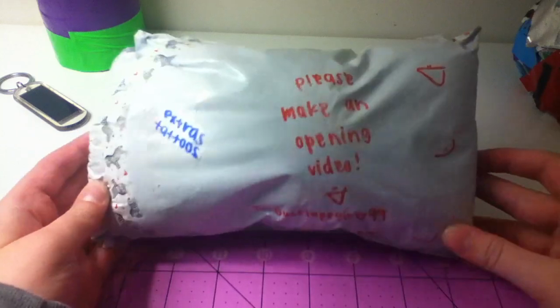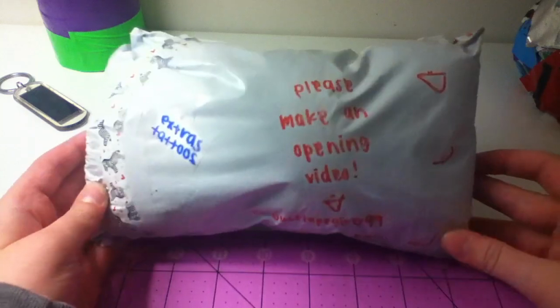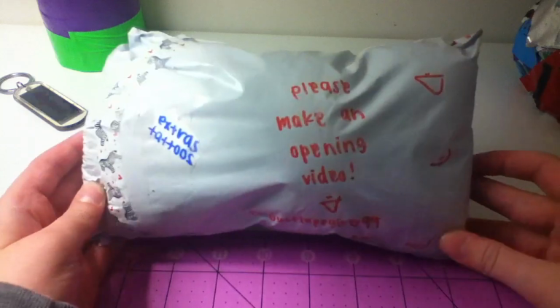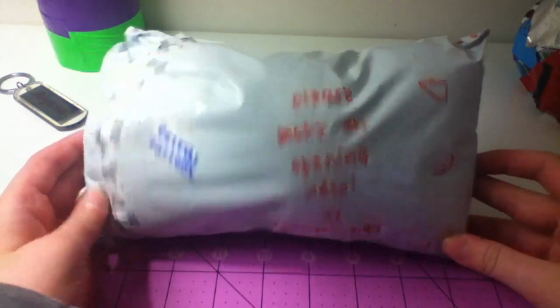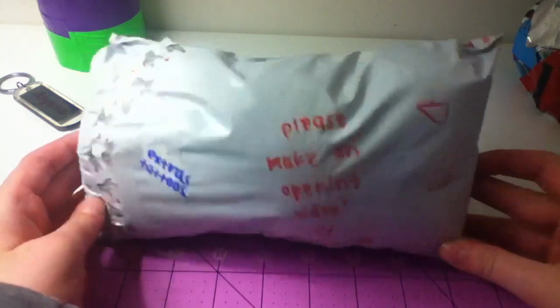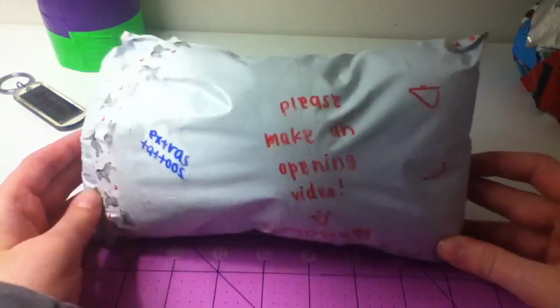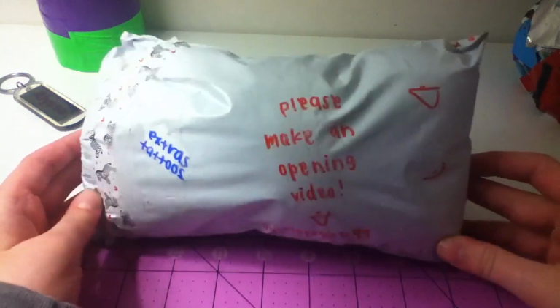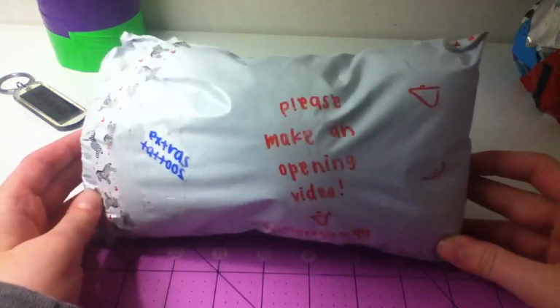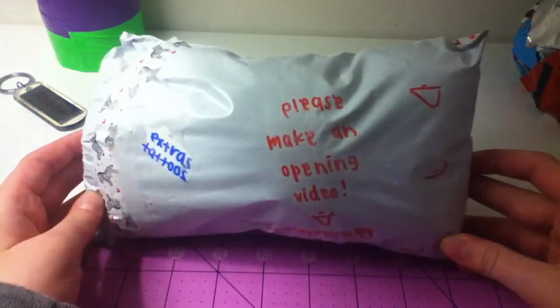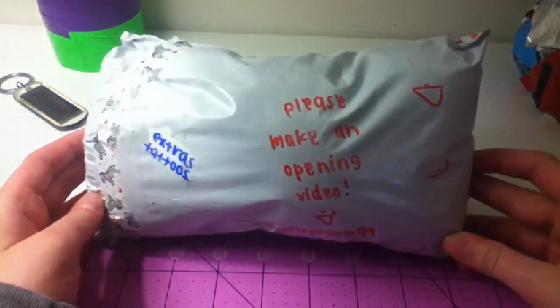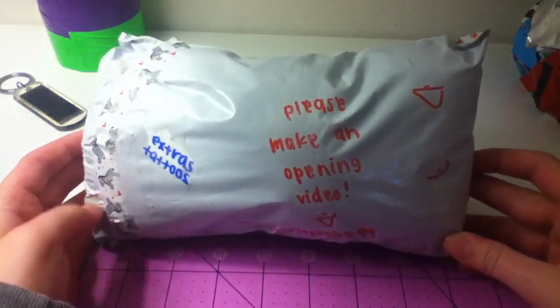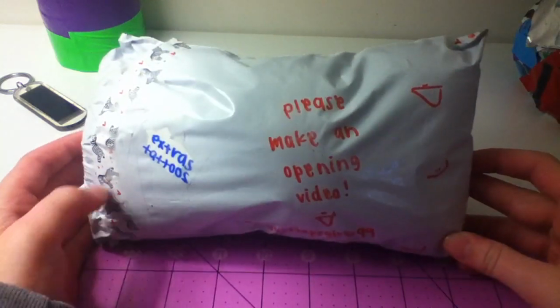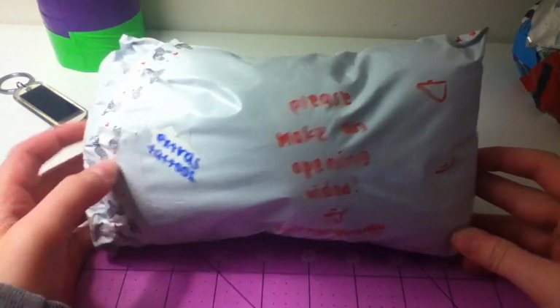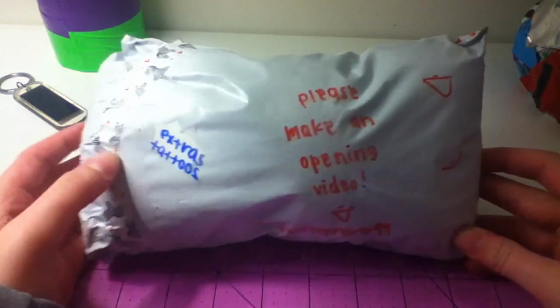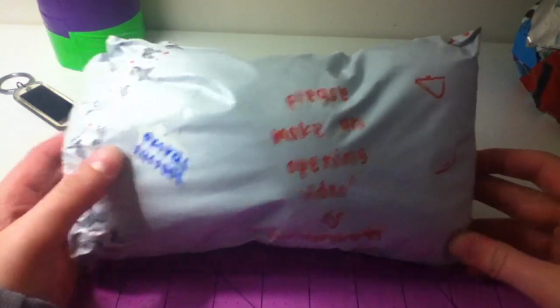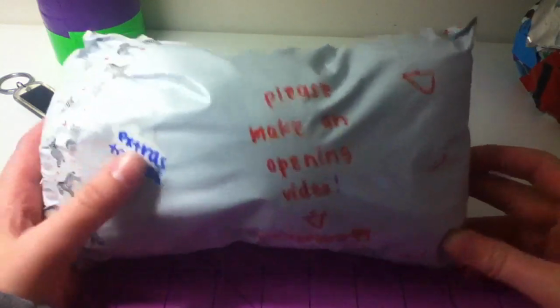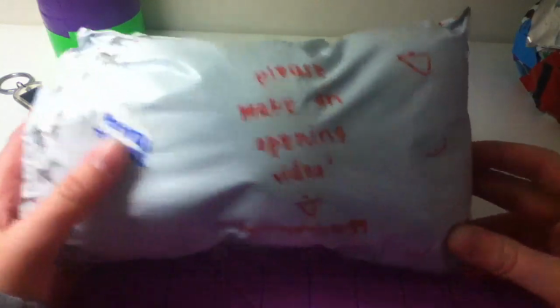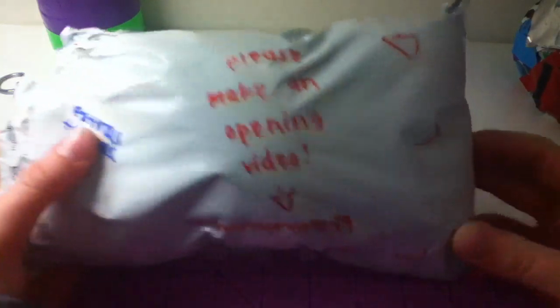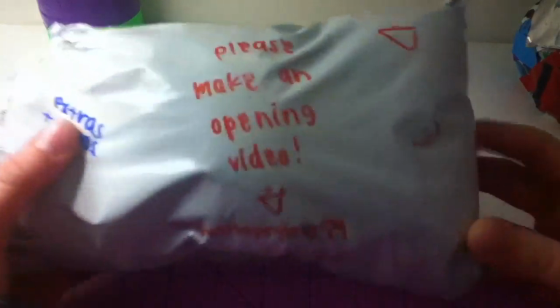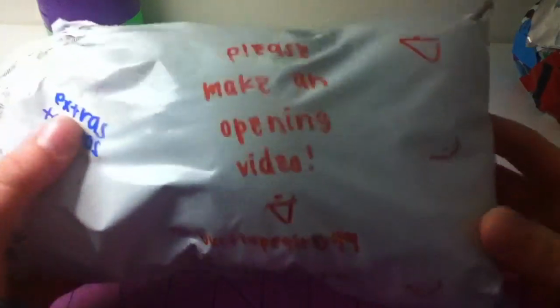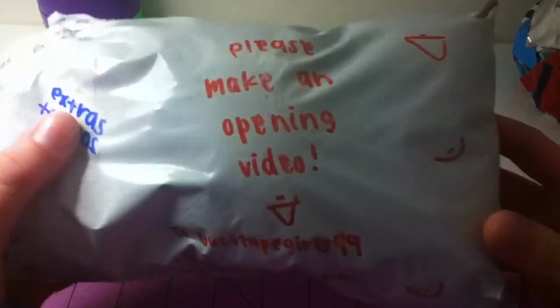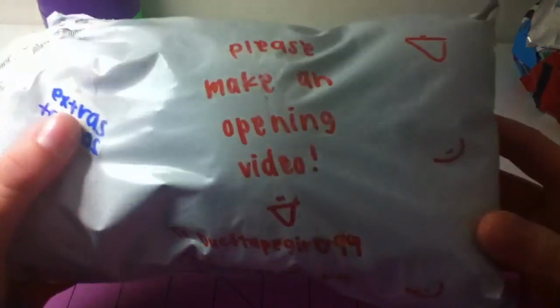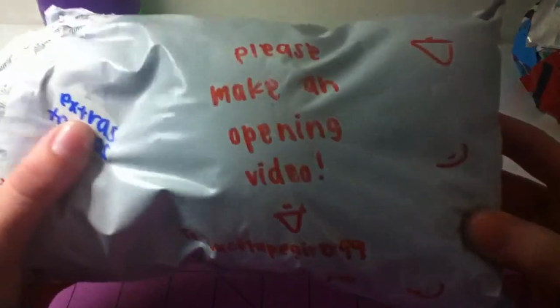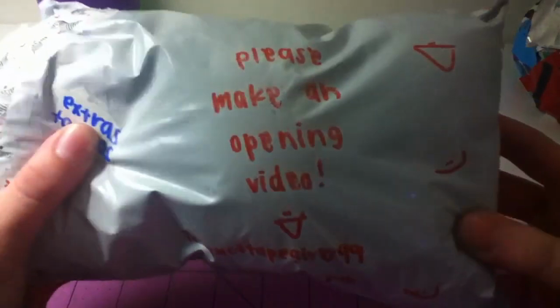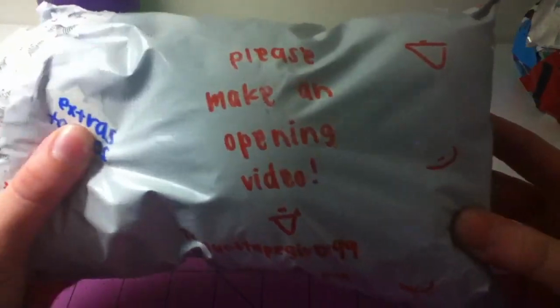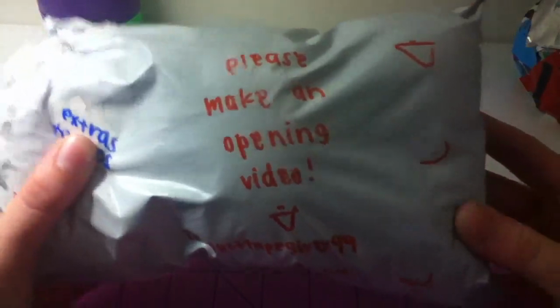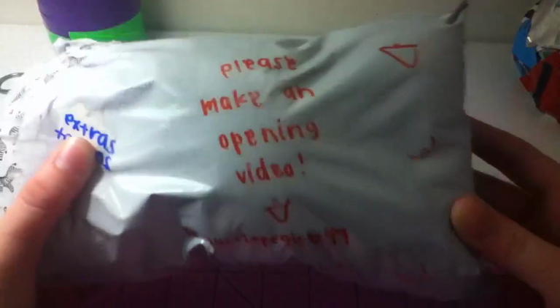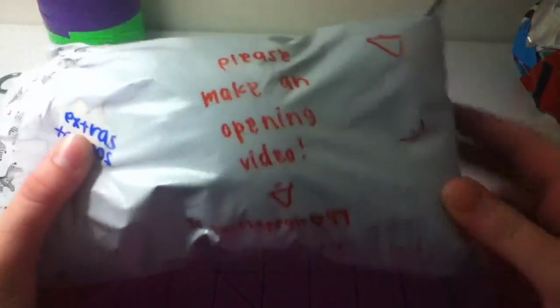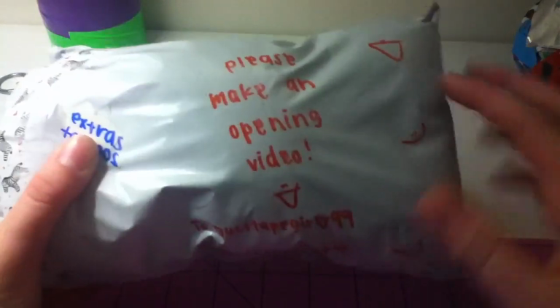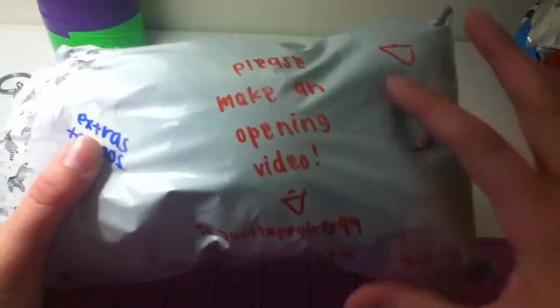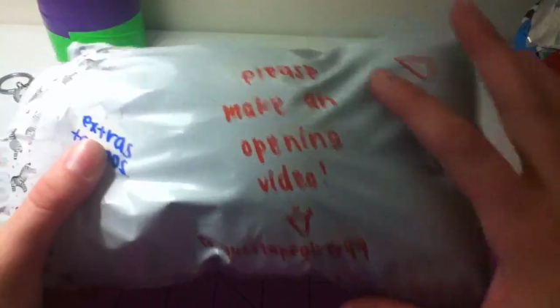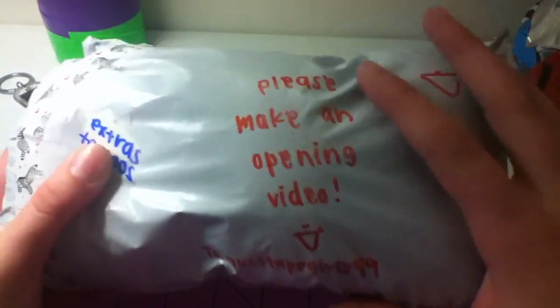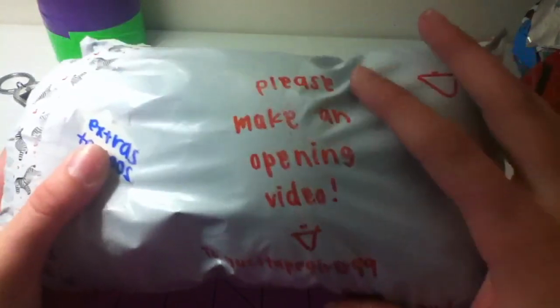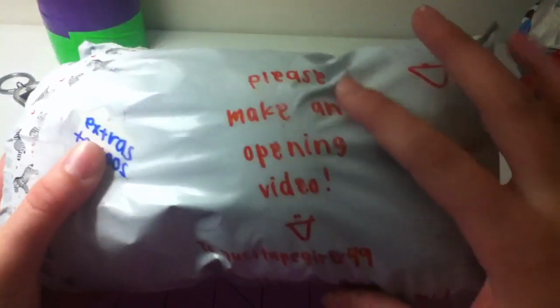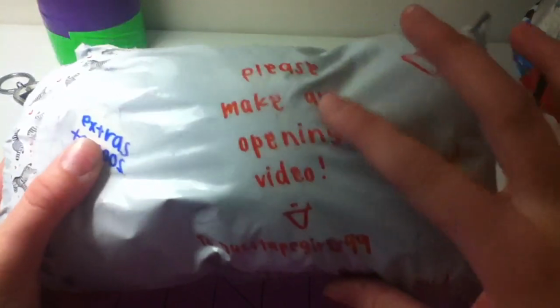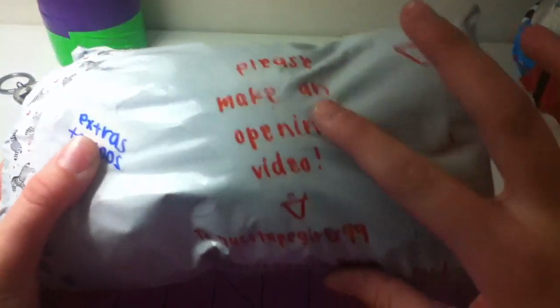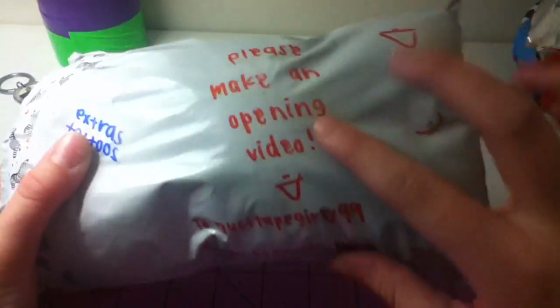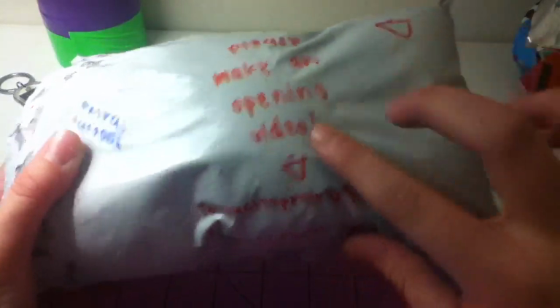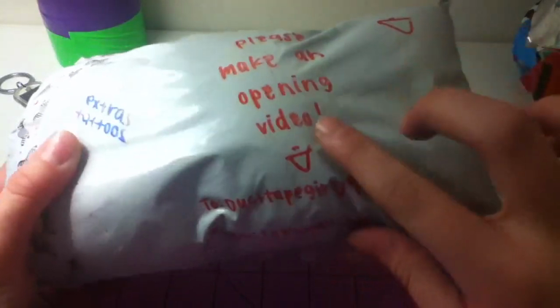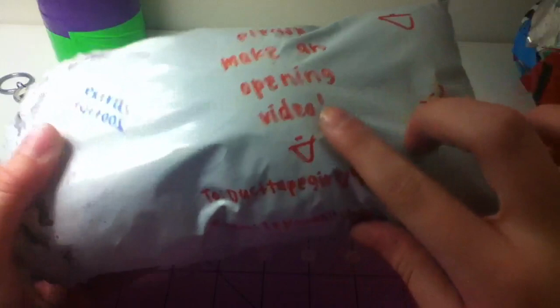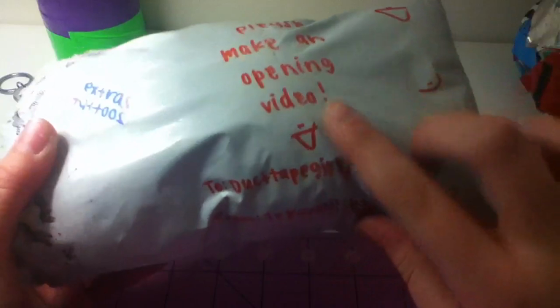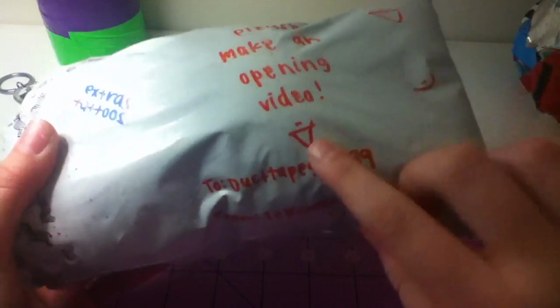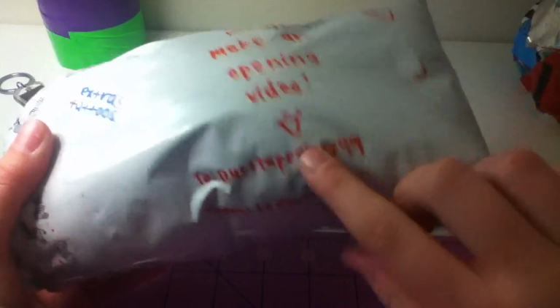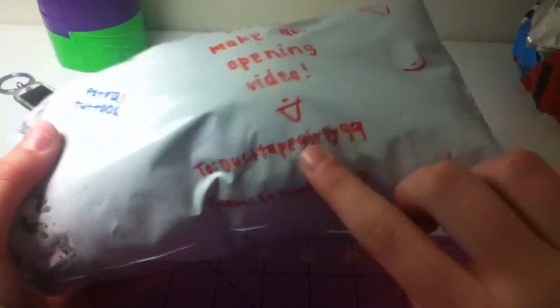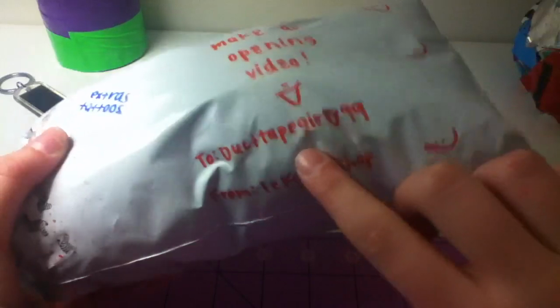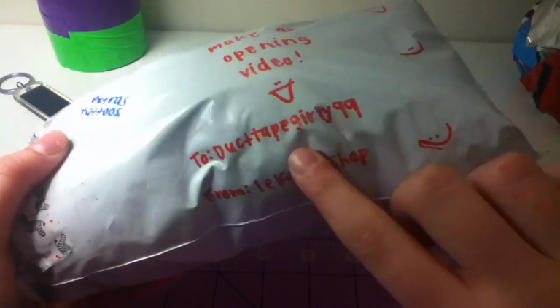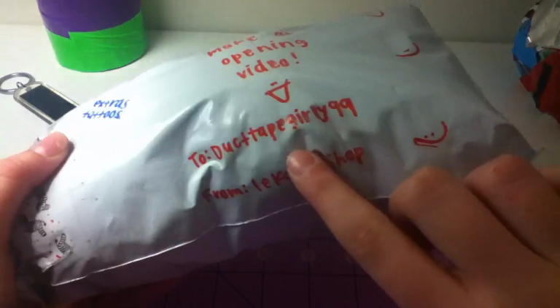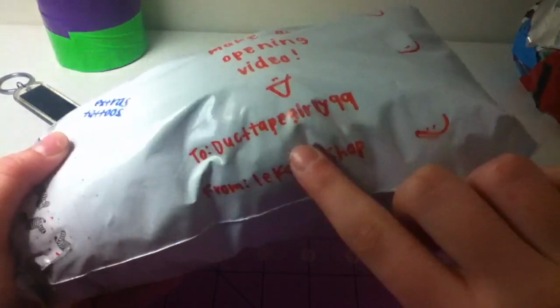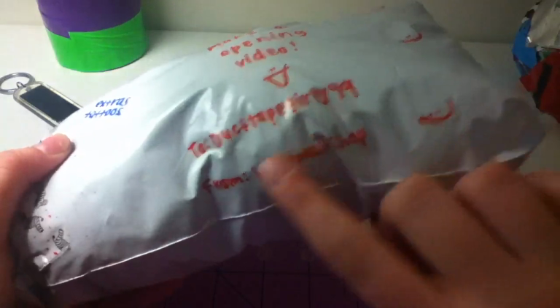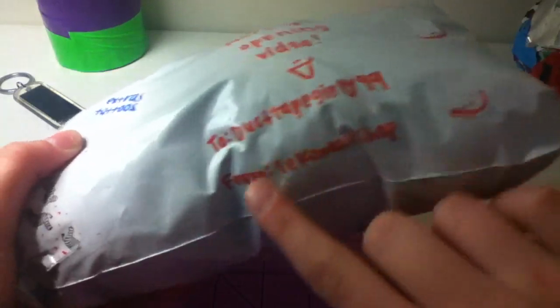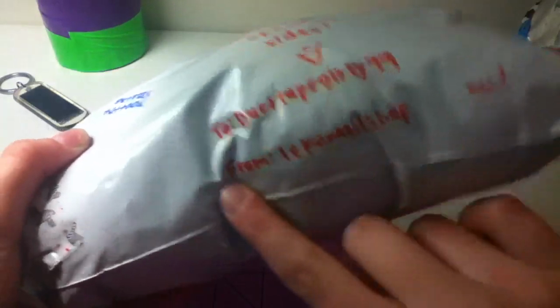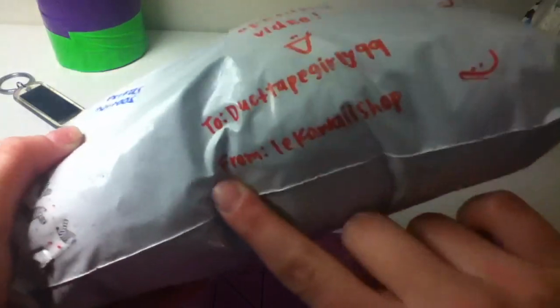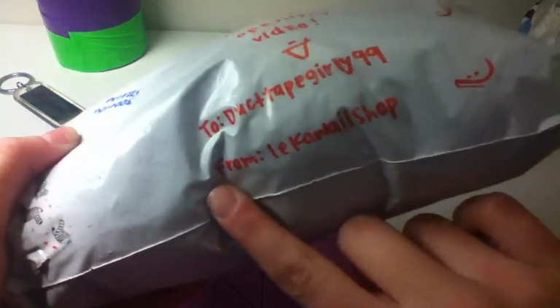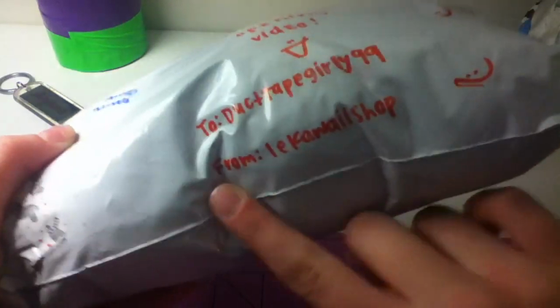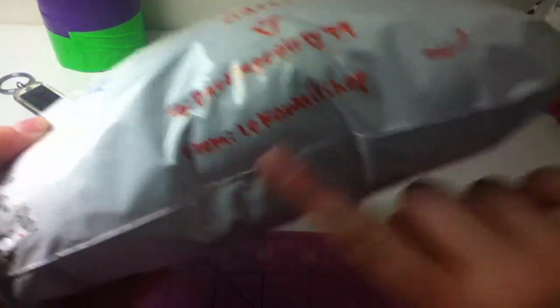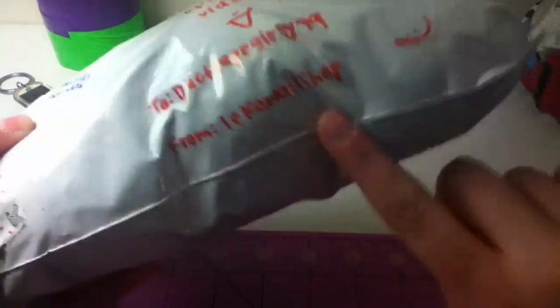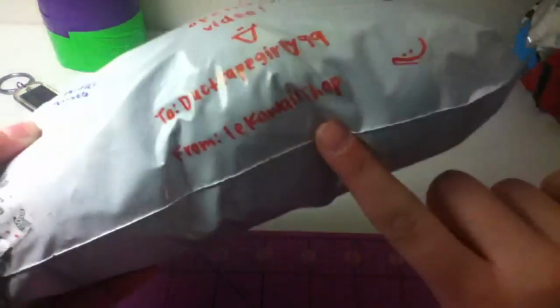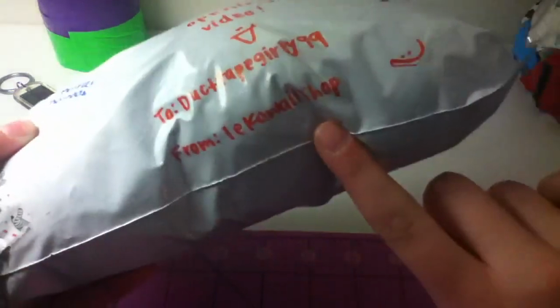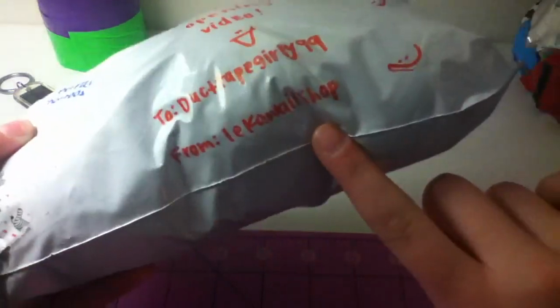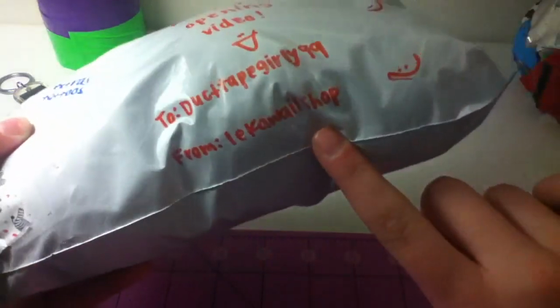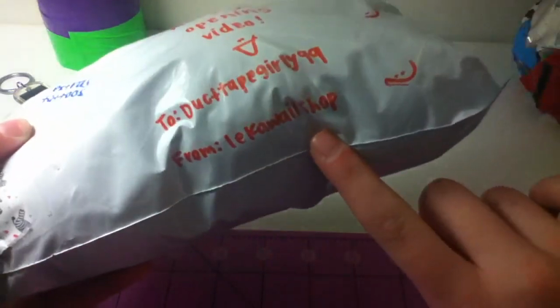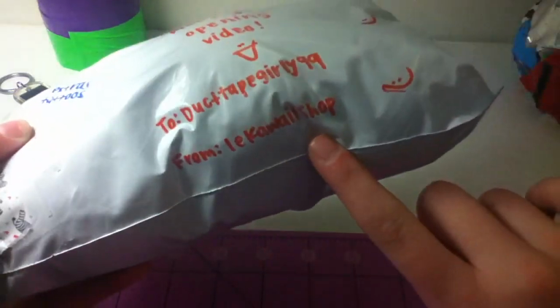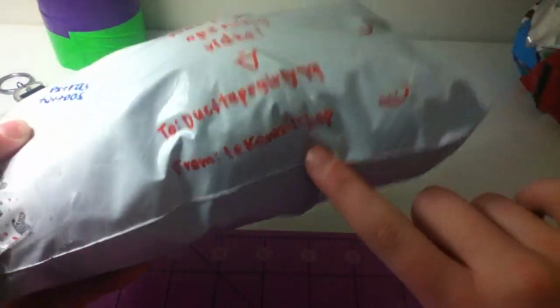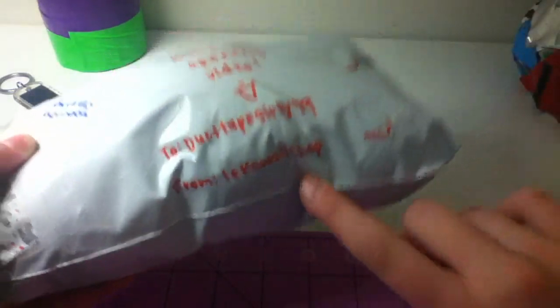Hey guys, Duct TapeGirly99 here, and I have a package! So please make an opening video to Duct TapeGirly99 from Le Kawaii Shop.